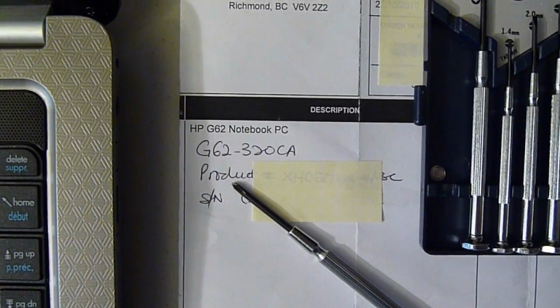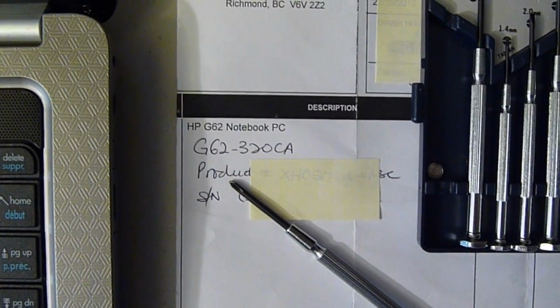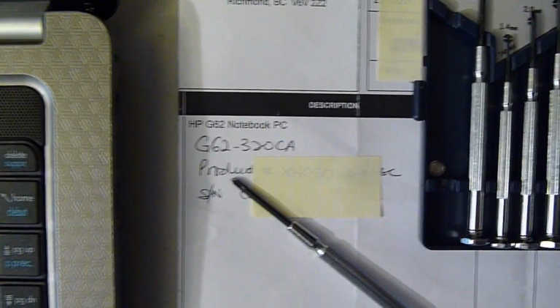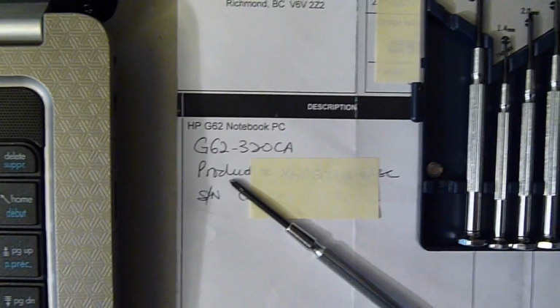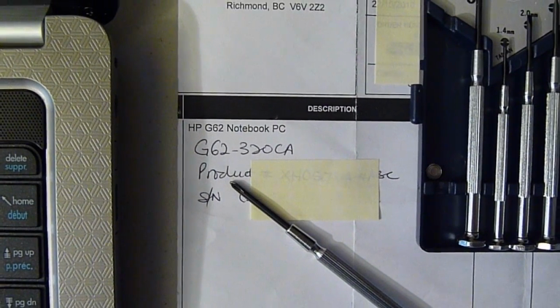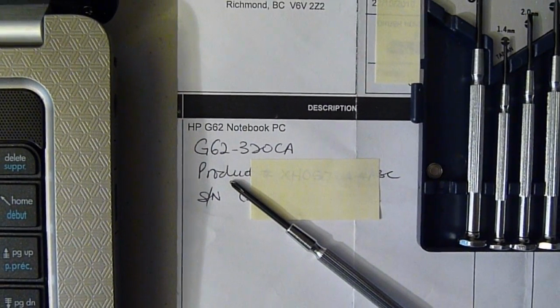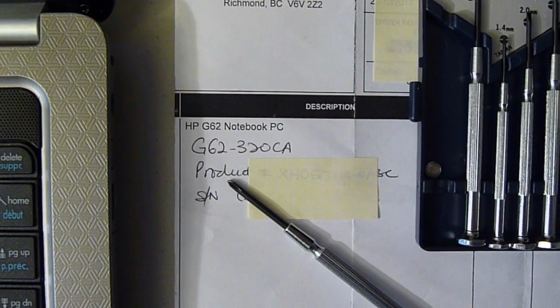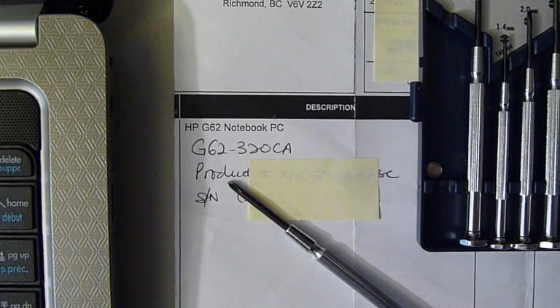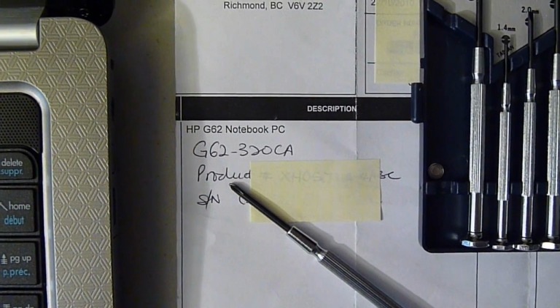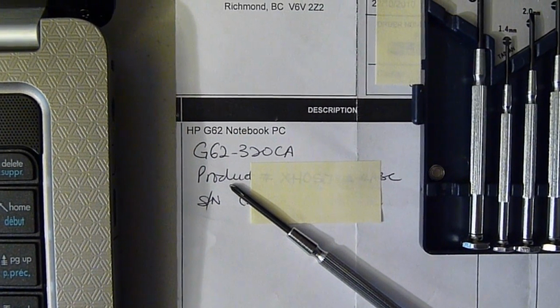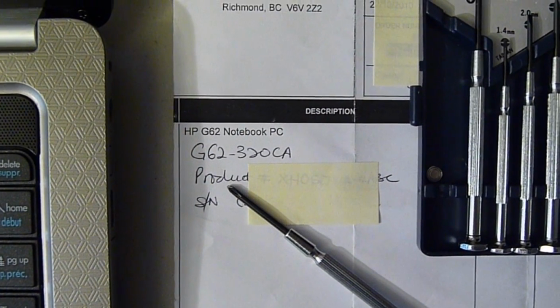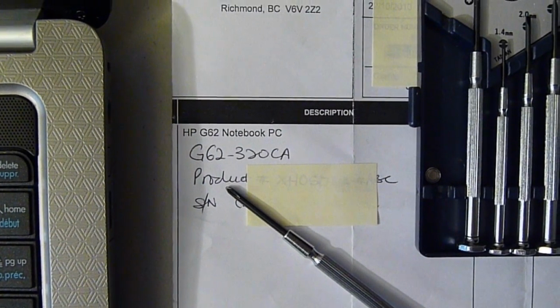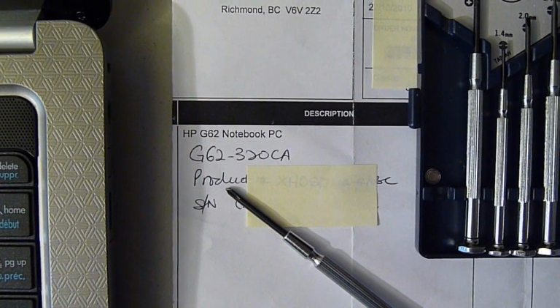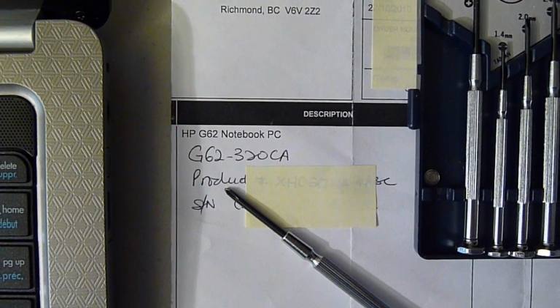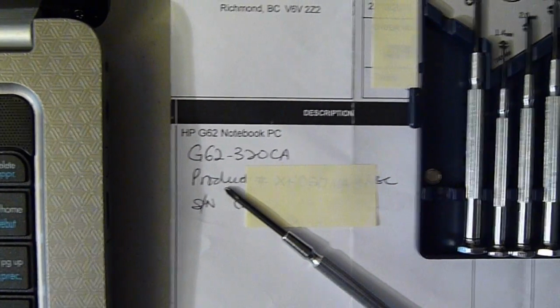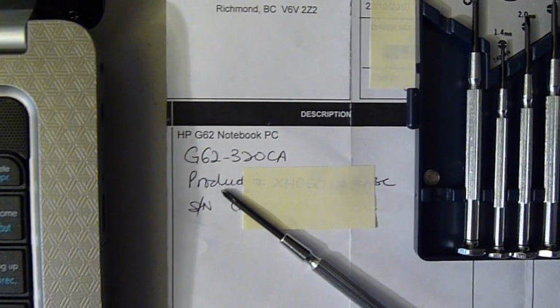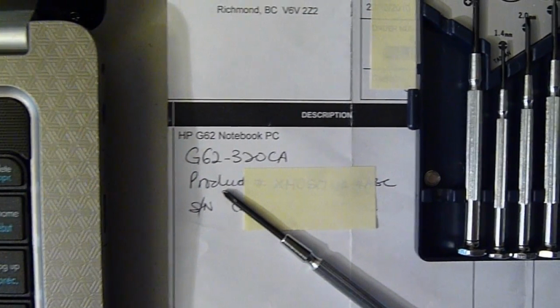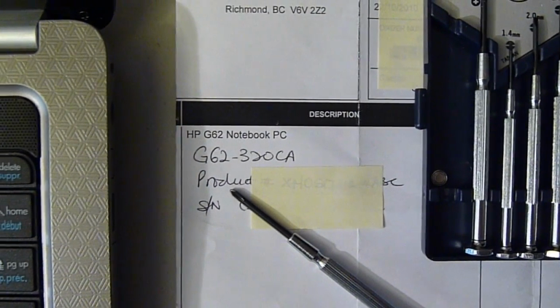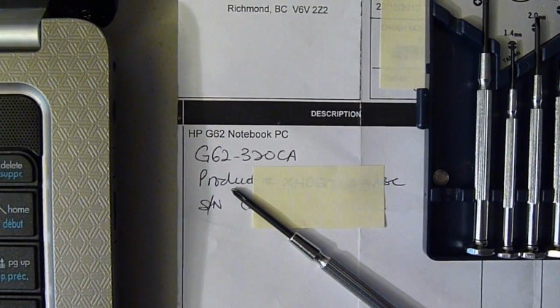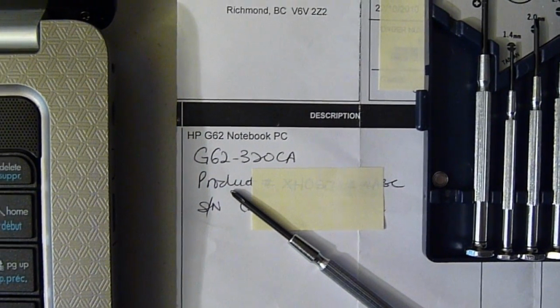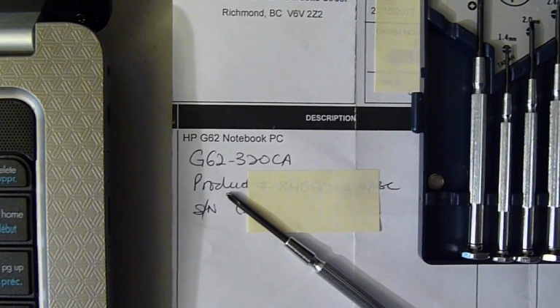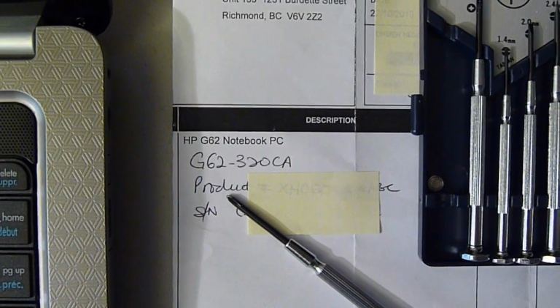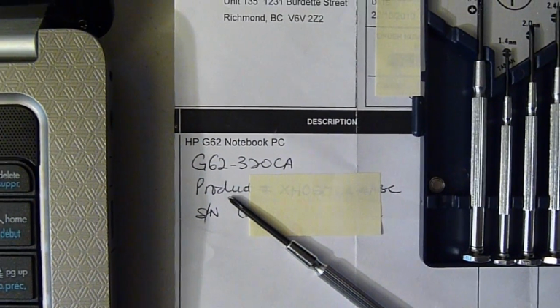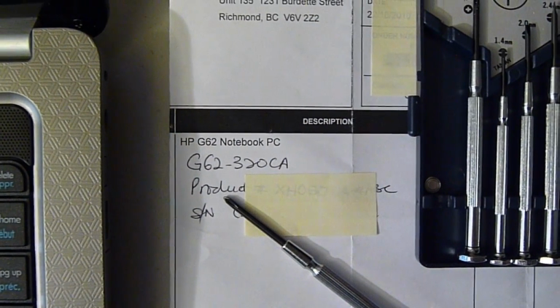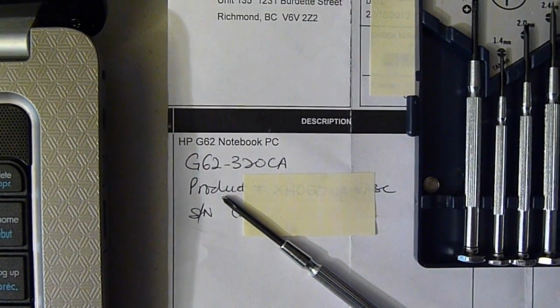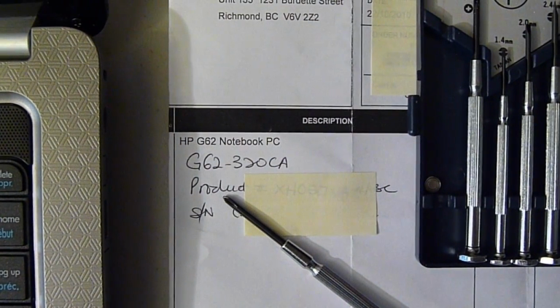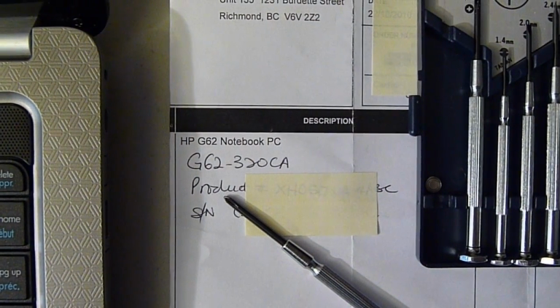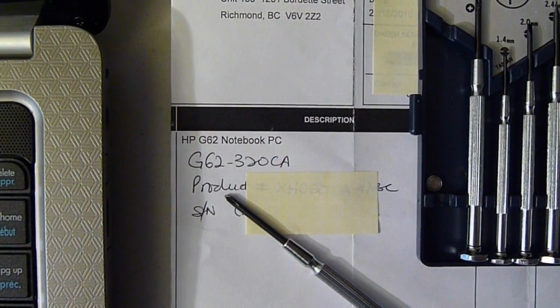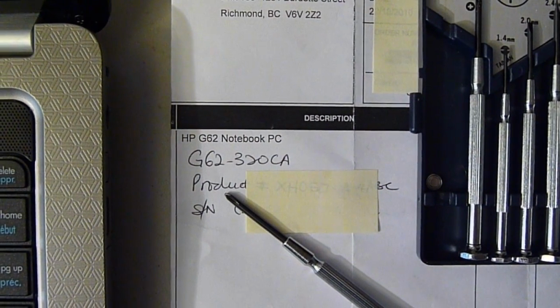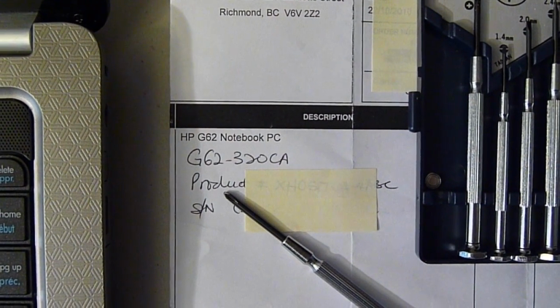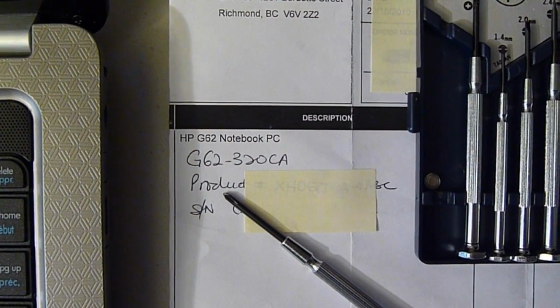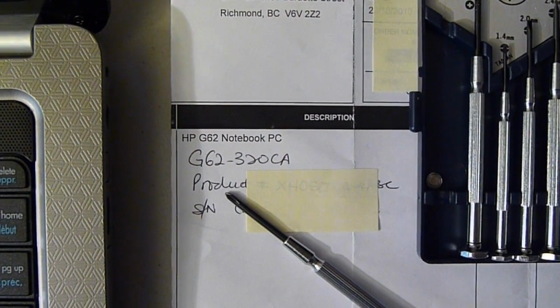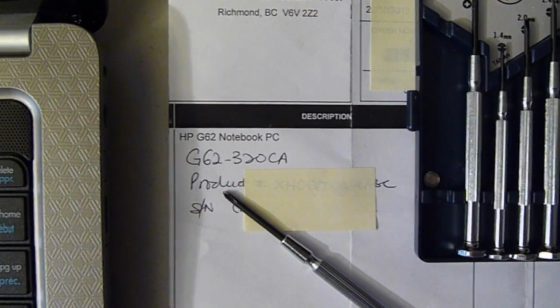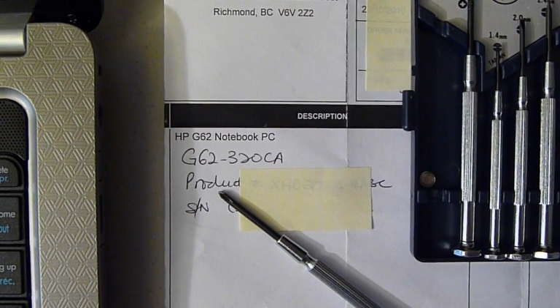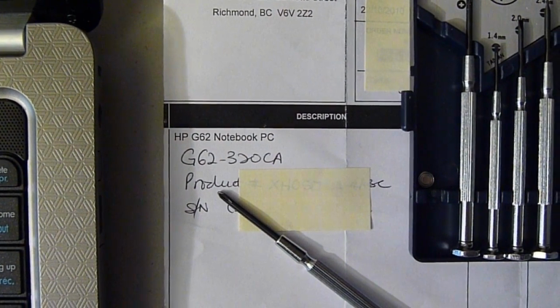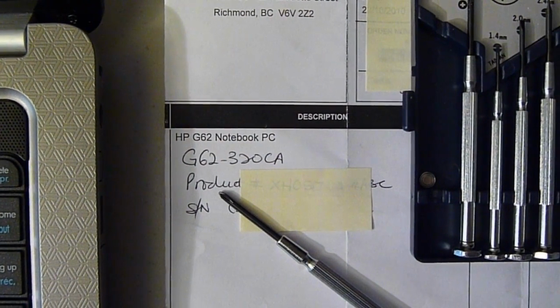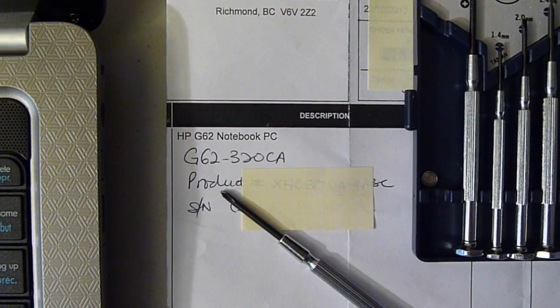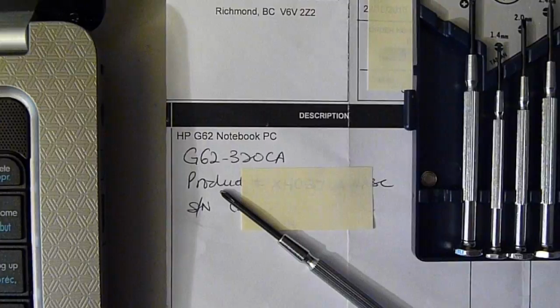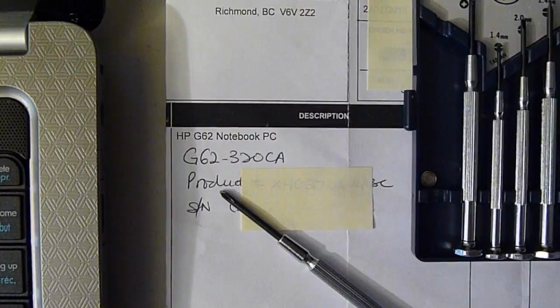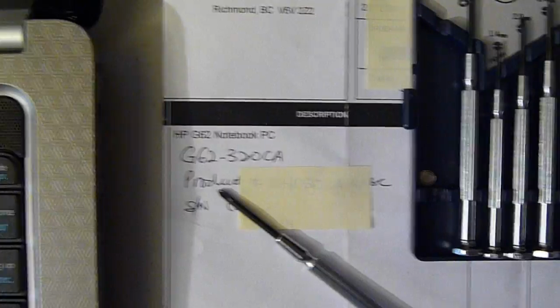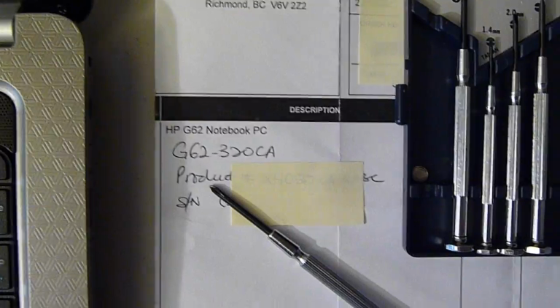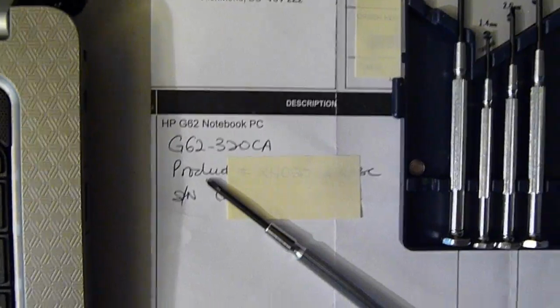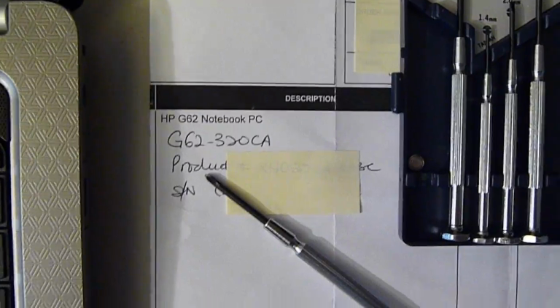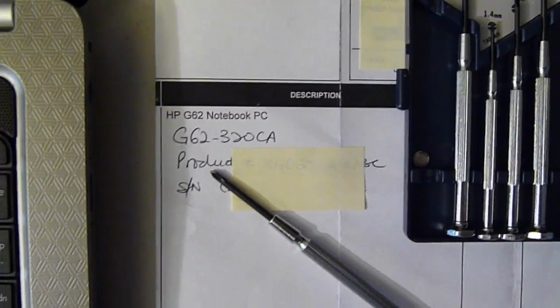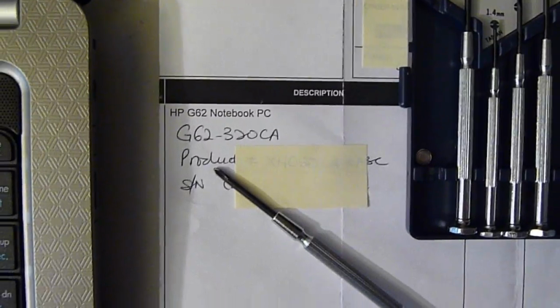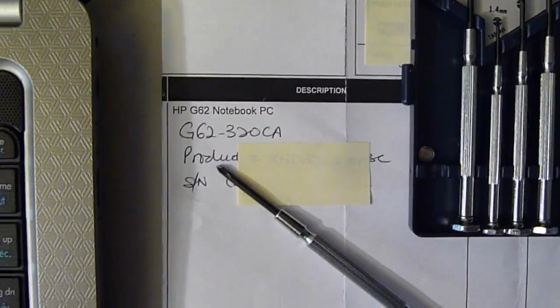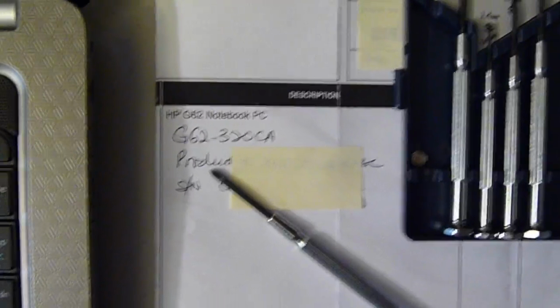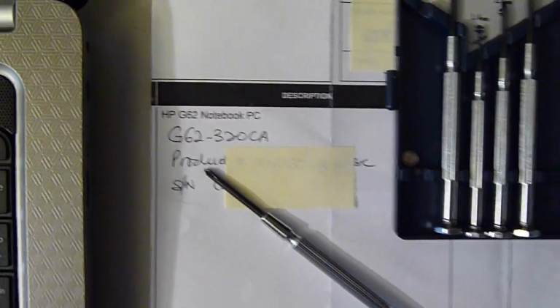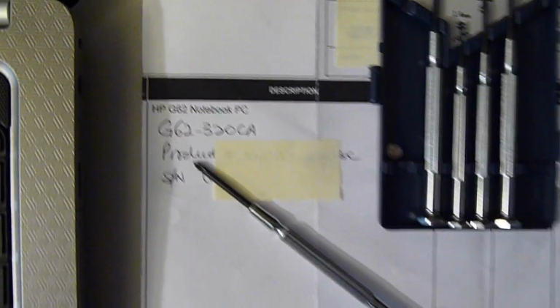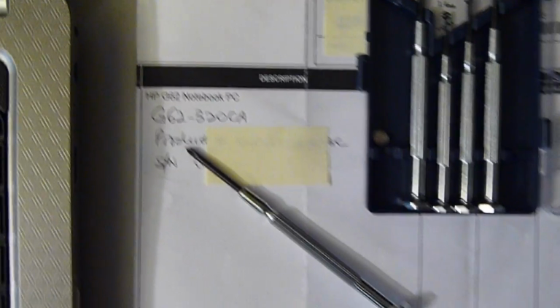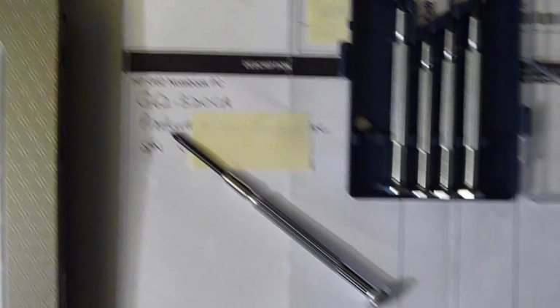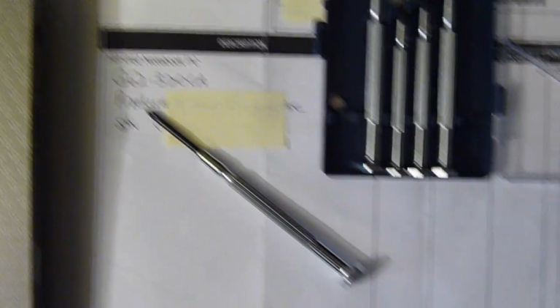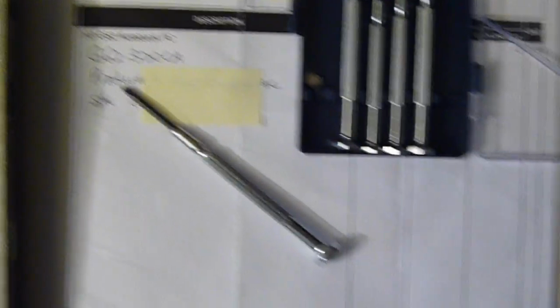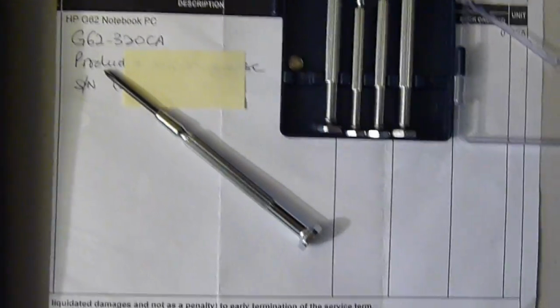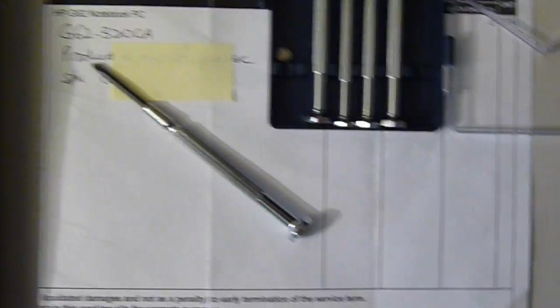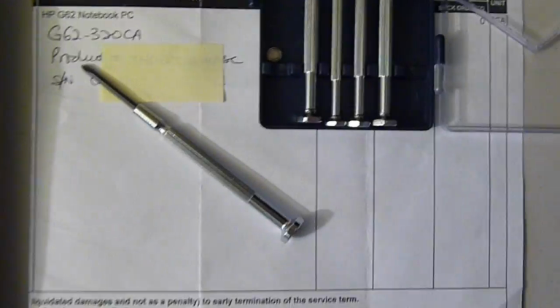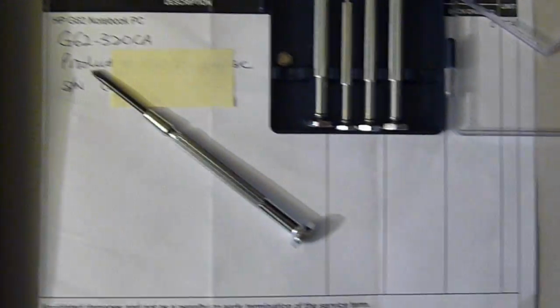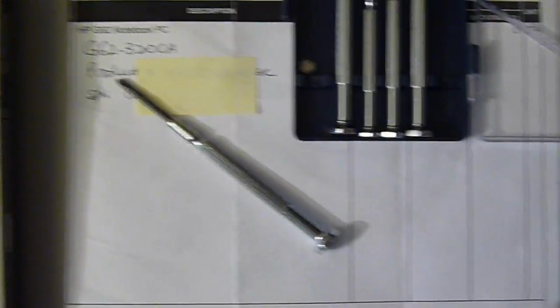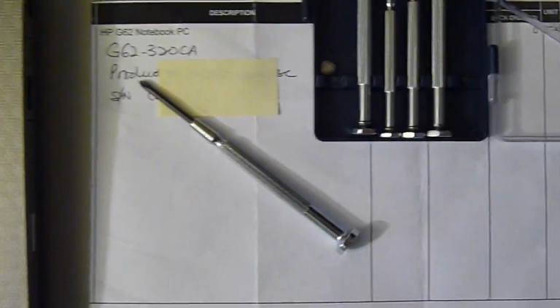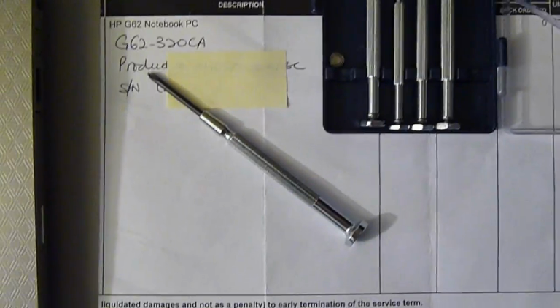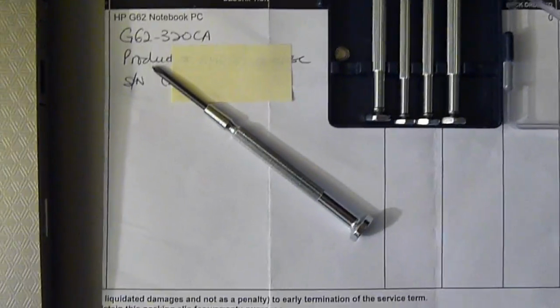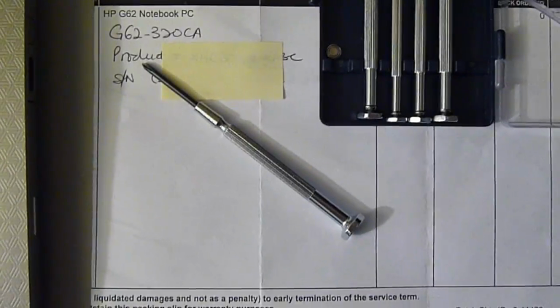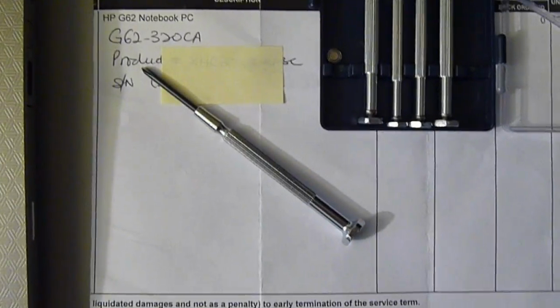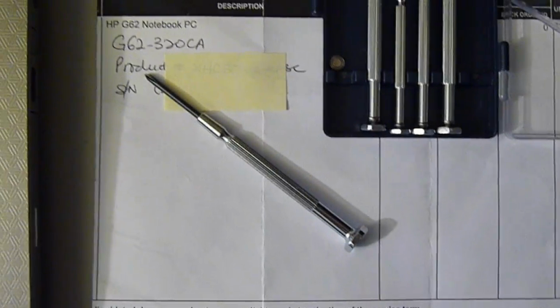This is how to replace the screen on an HP G62 notebook PC. All you're going to need is a precision screwdriver.